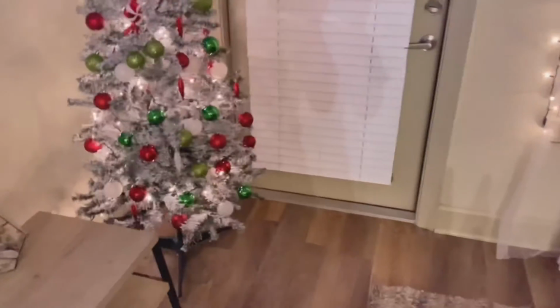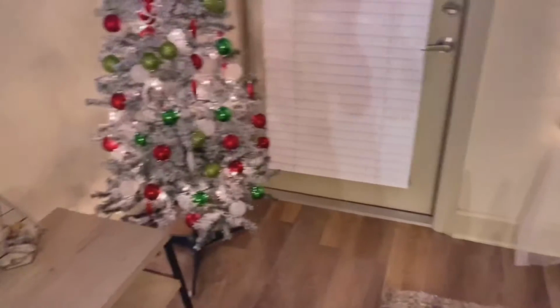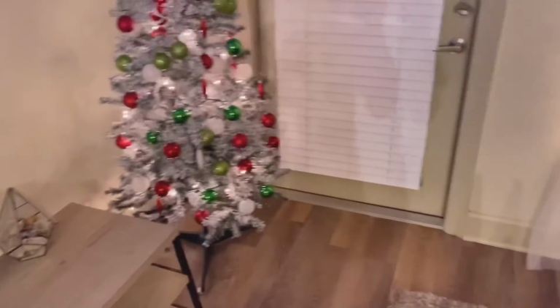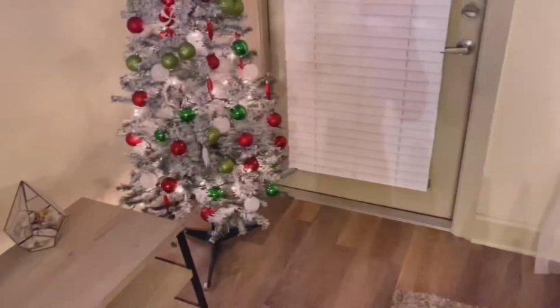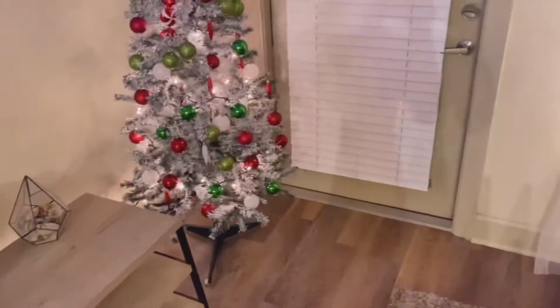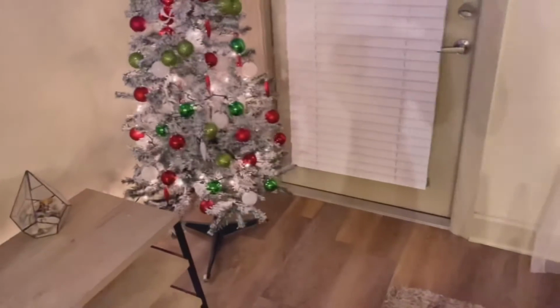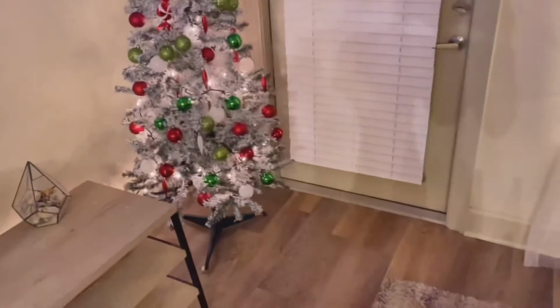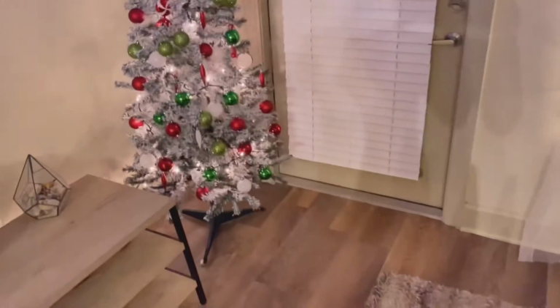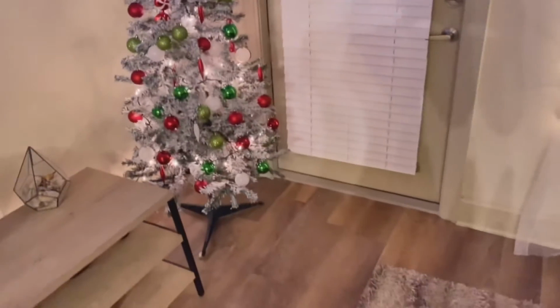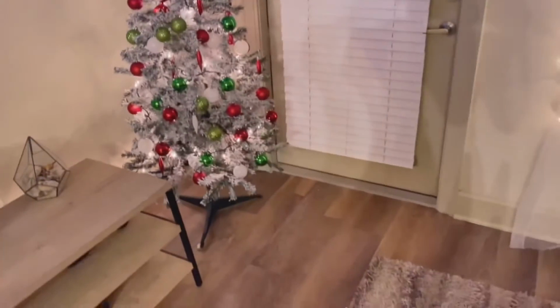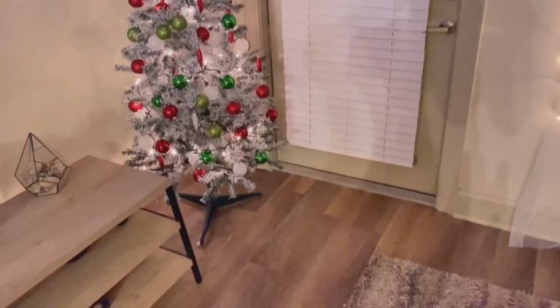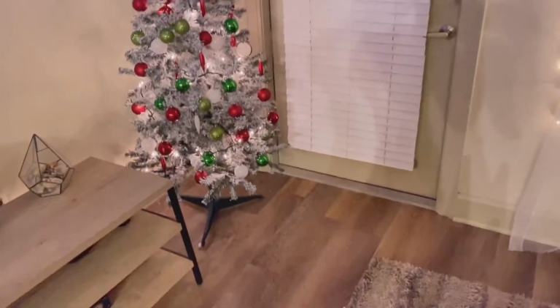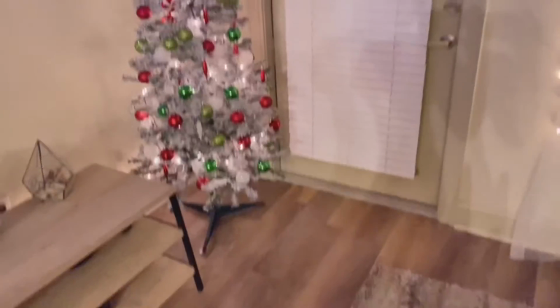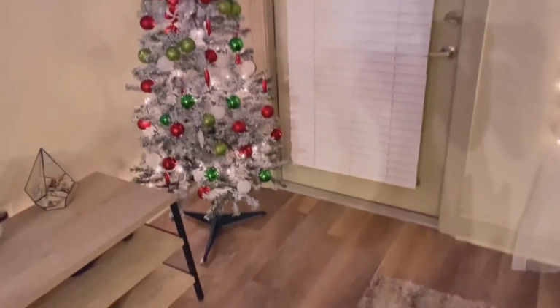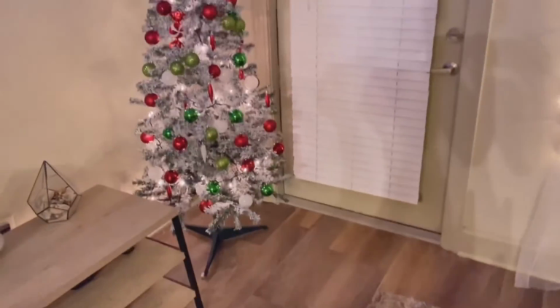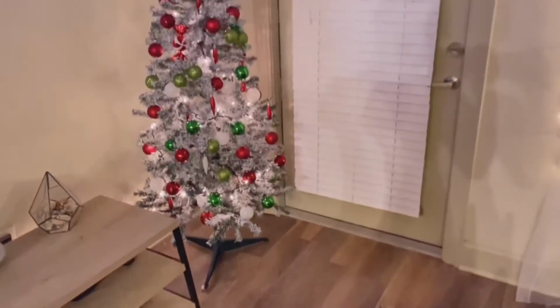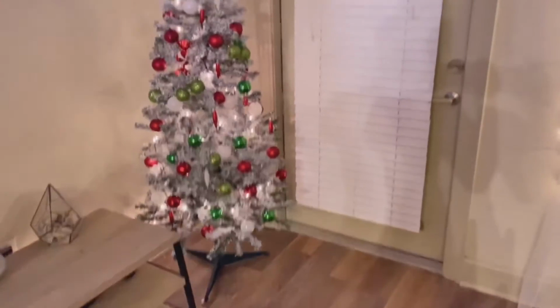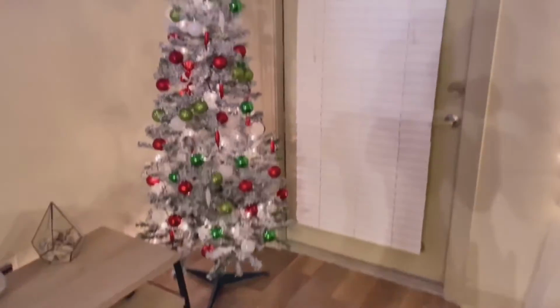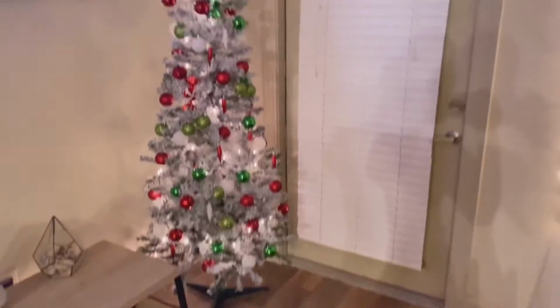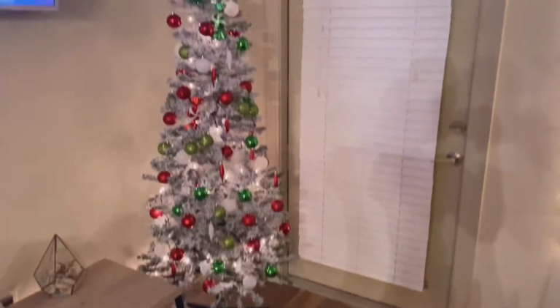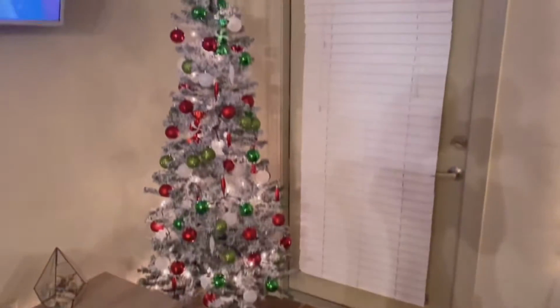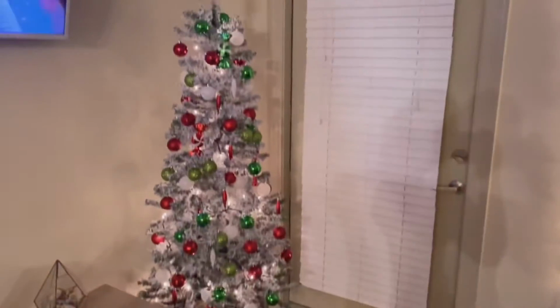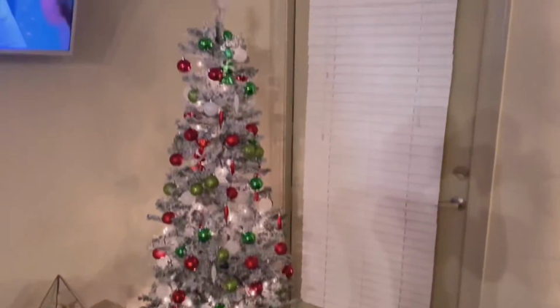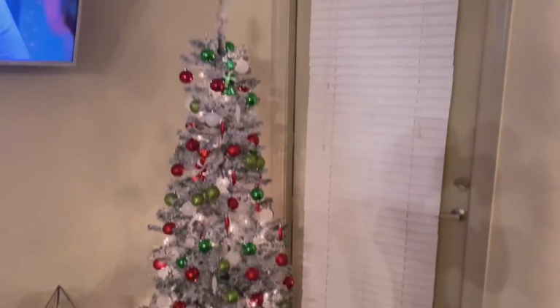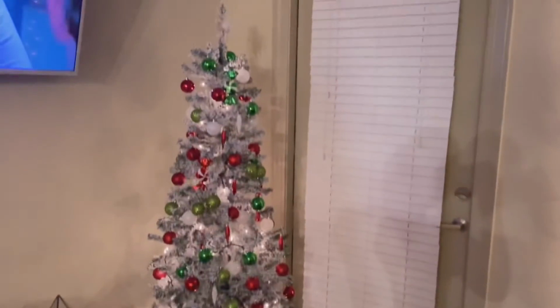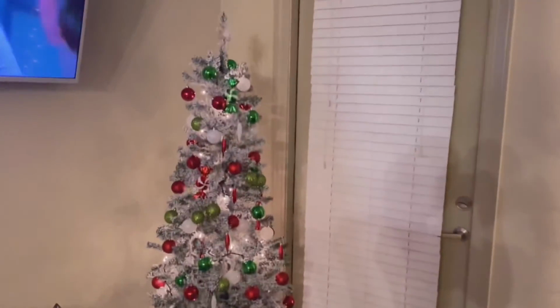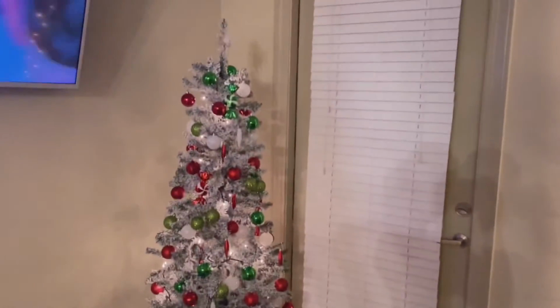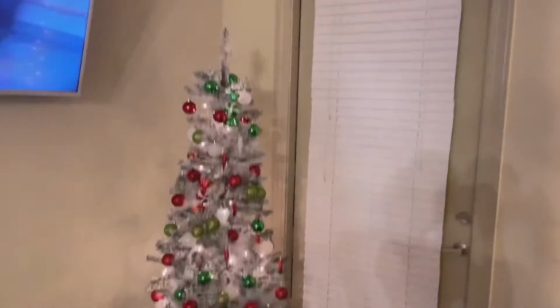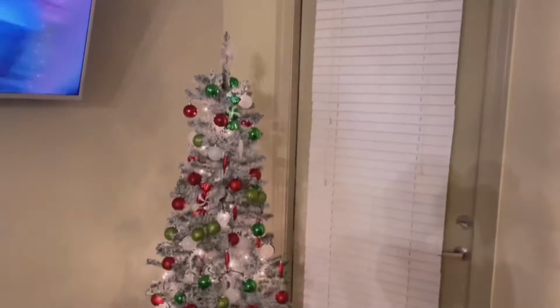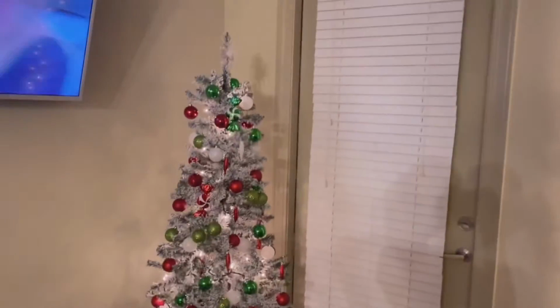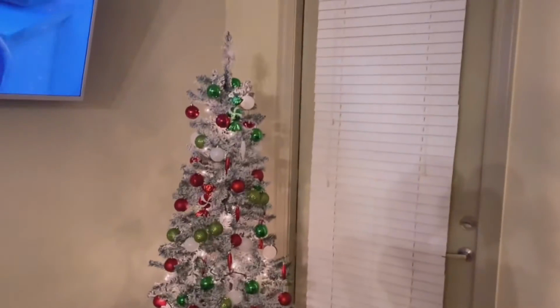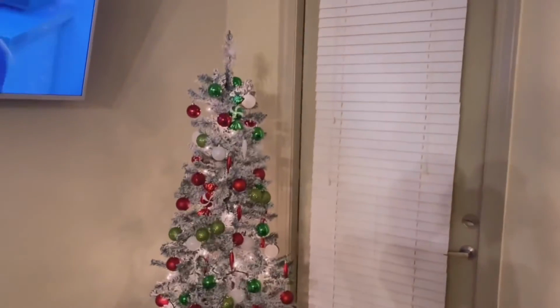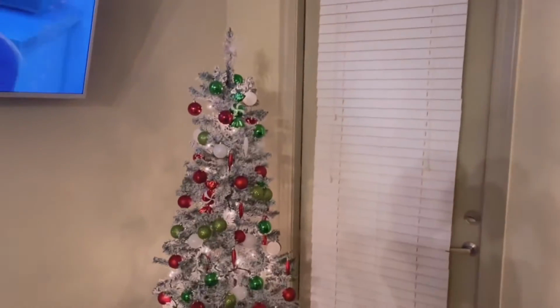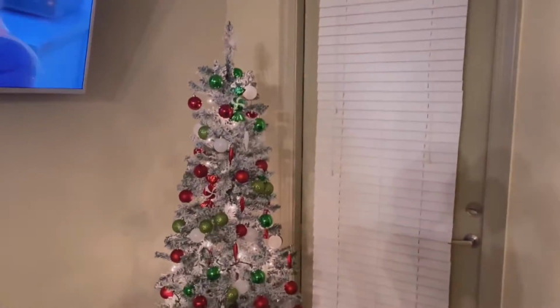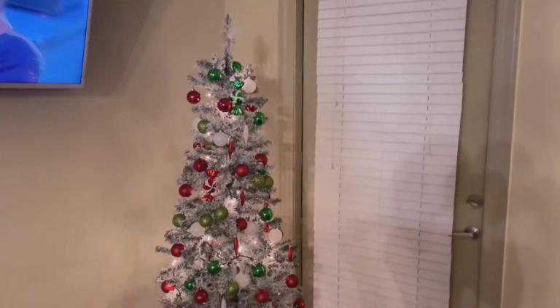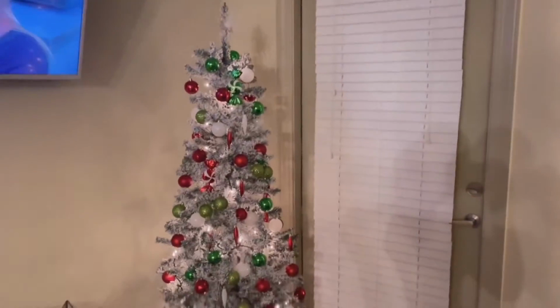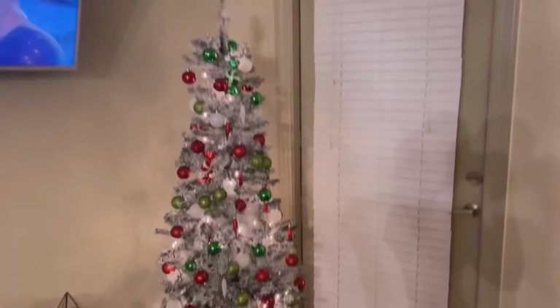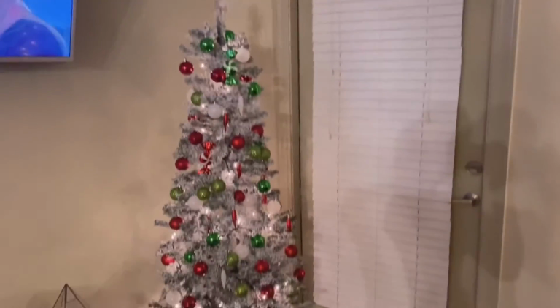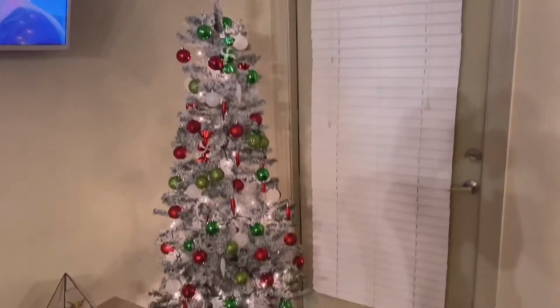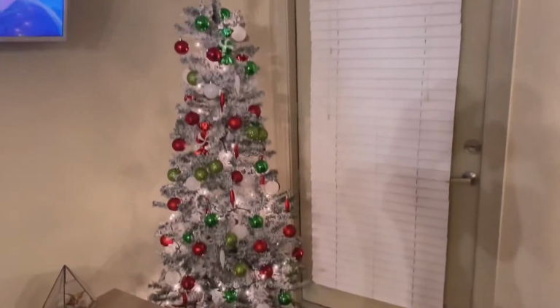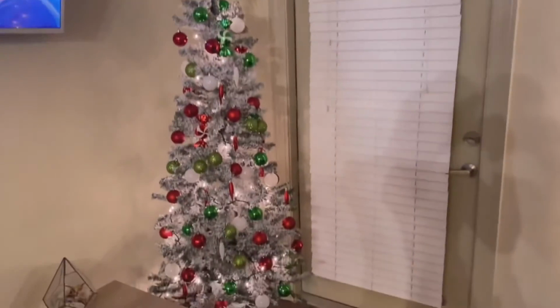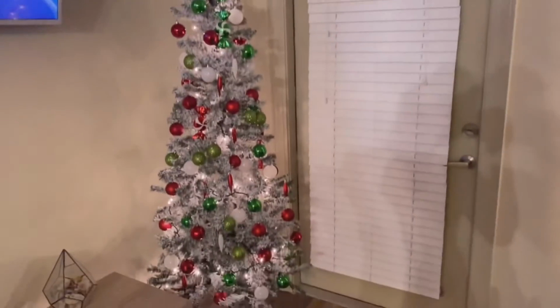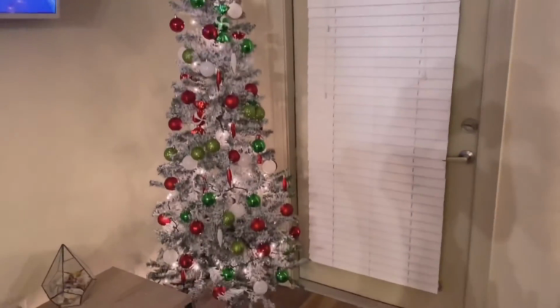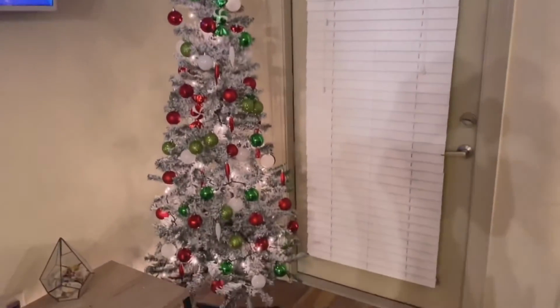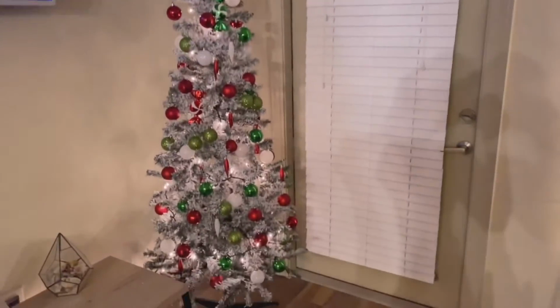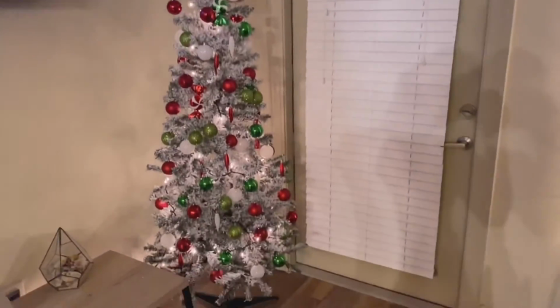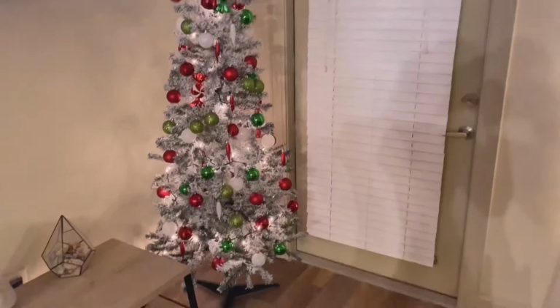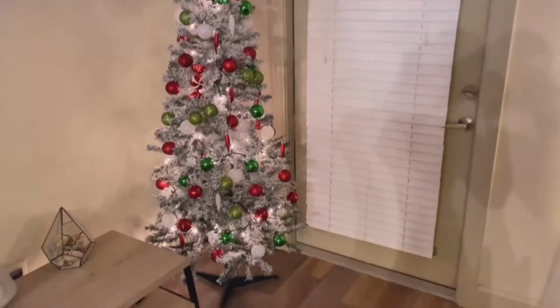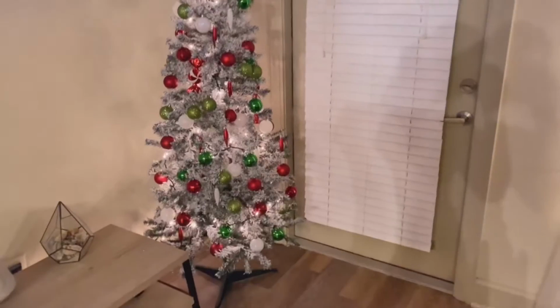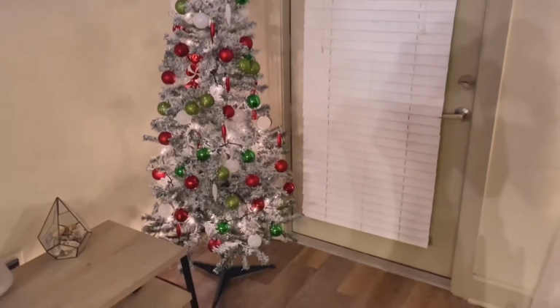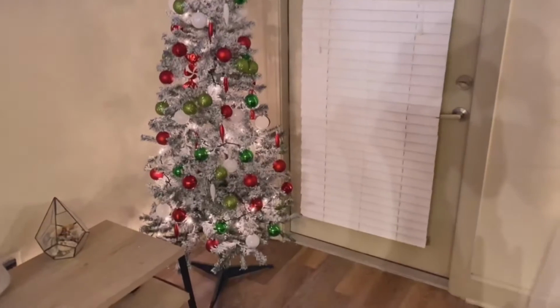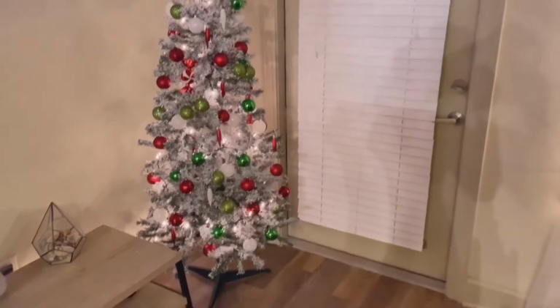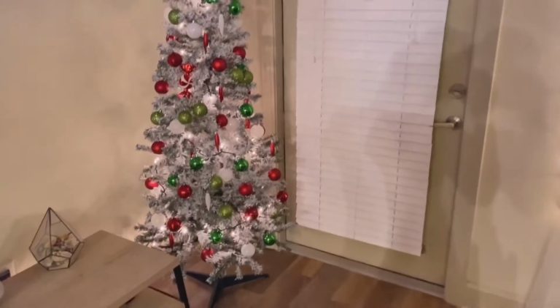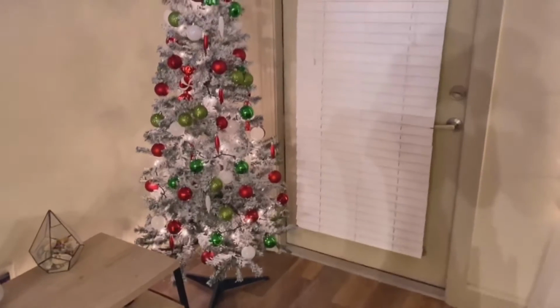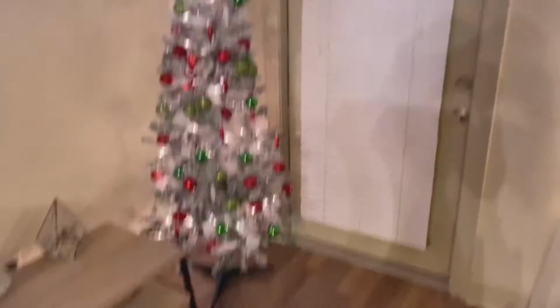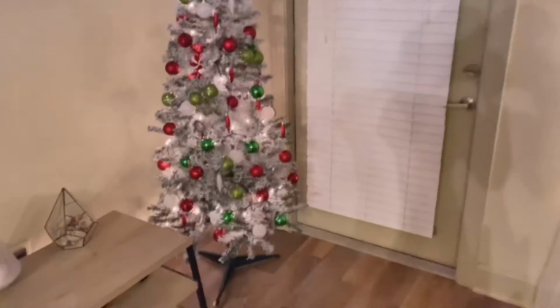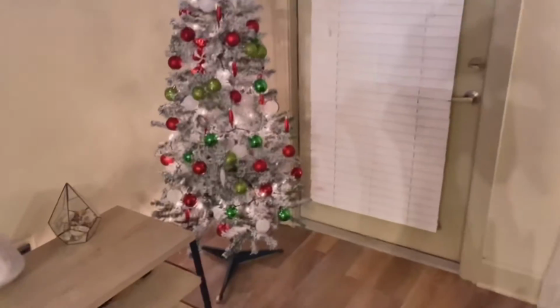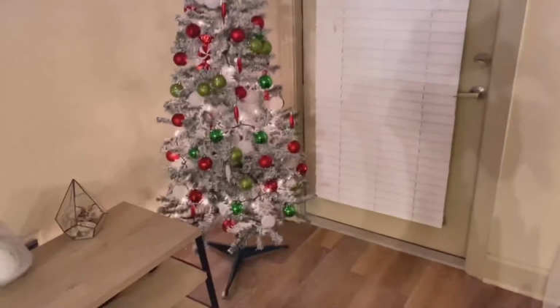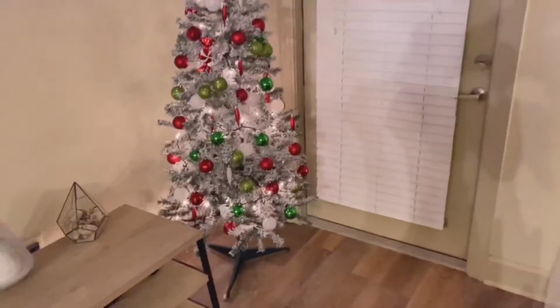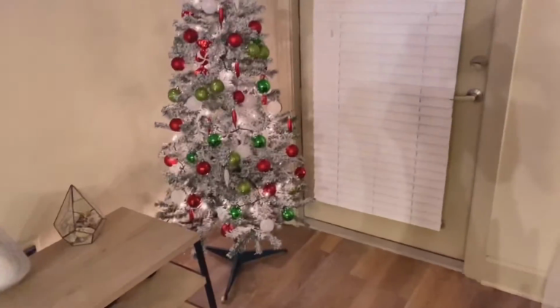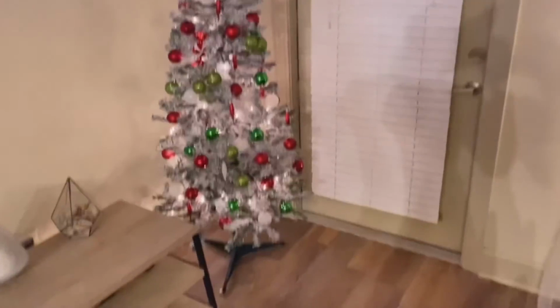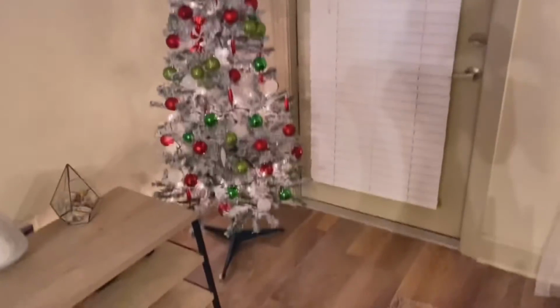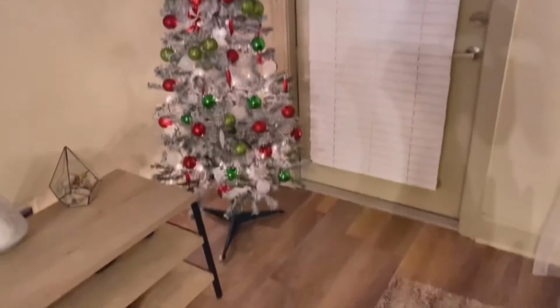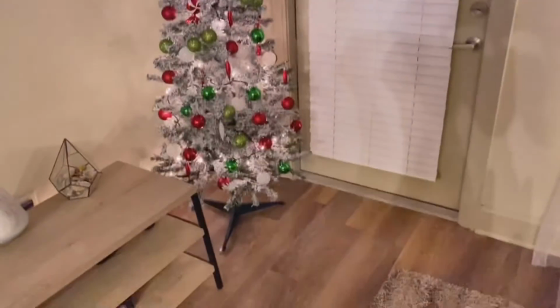And then we got our Christmas tree. It's little — we got a little Christmas tree. We had a bigger one, but we just bought this little one because it was cheap.